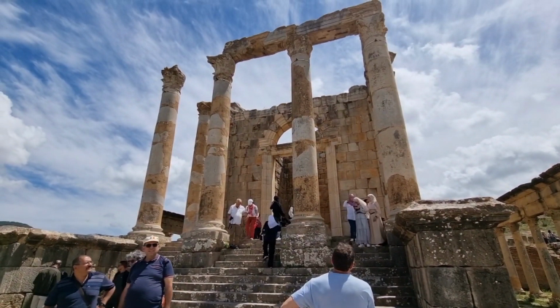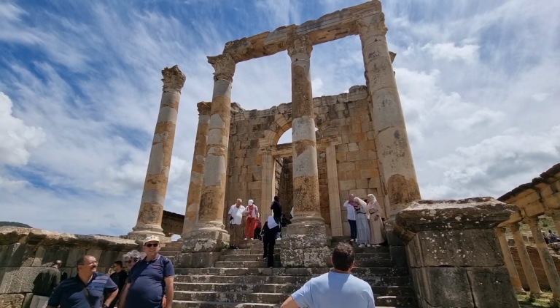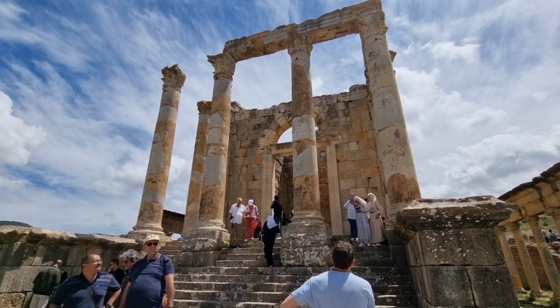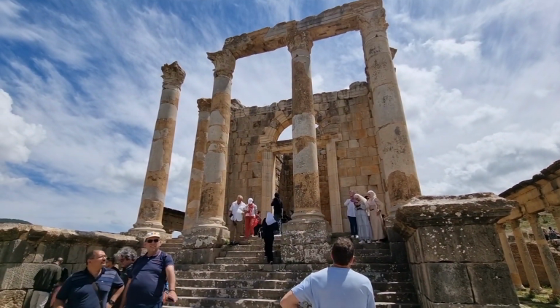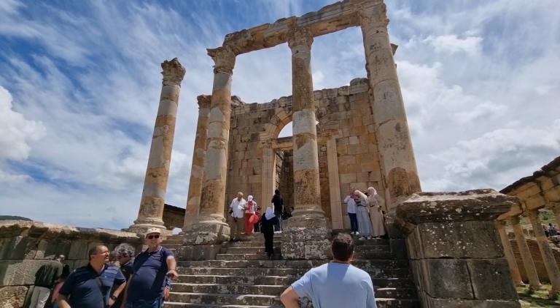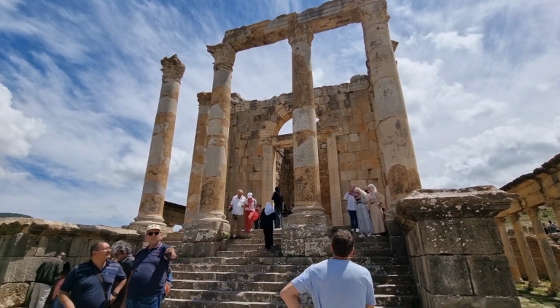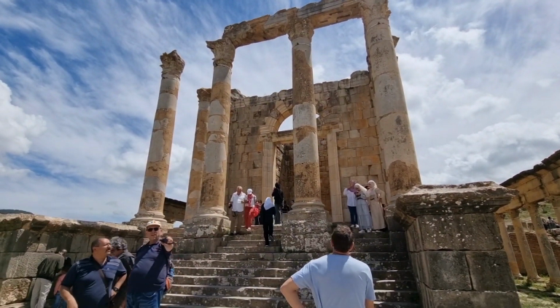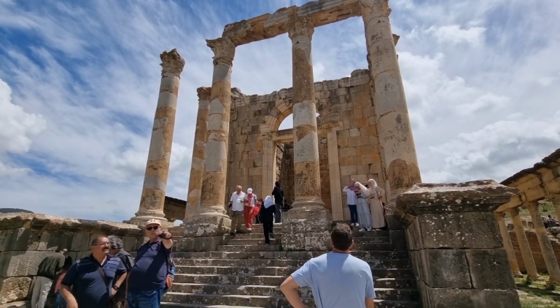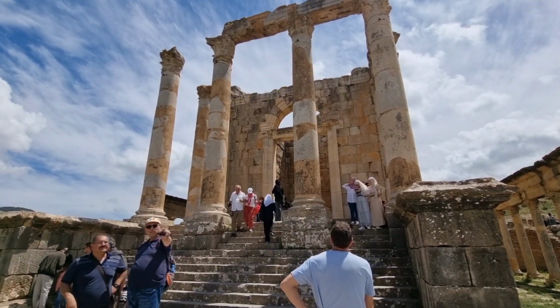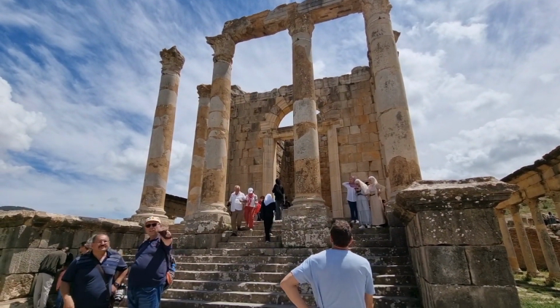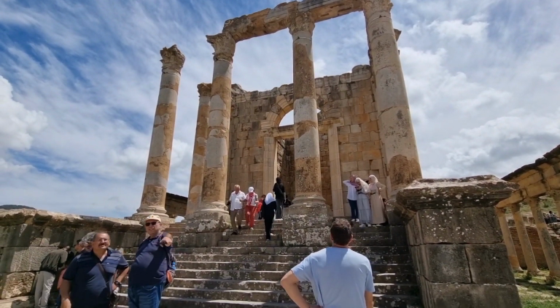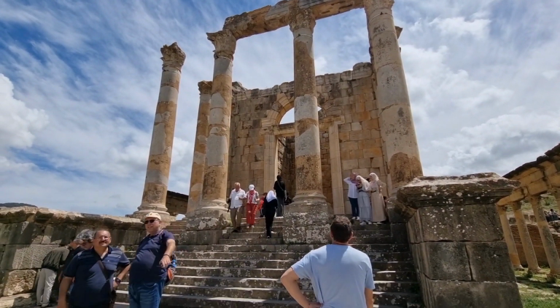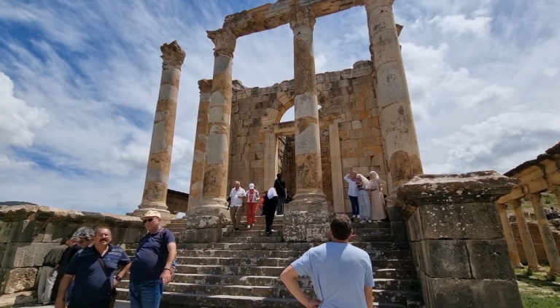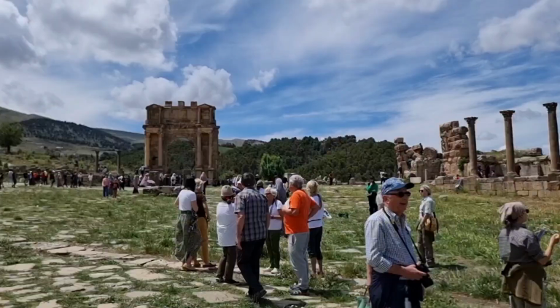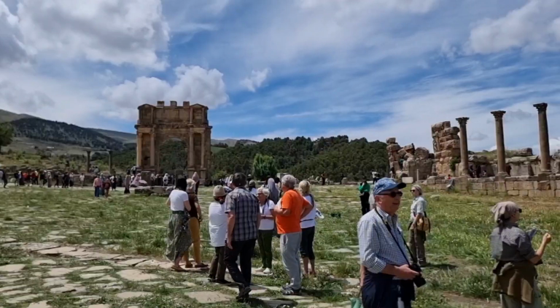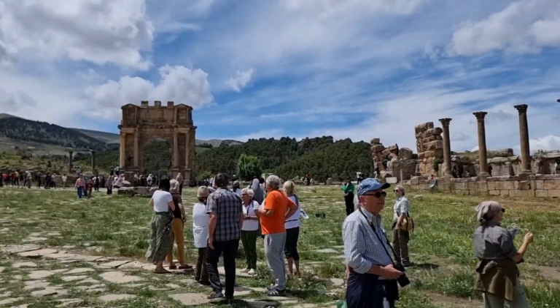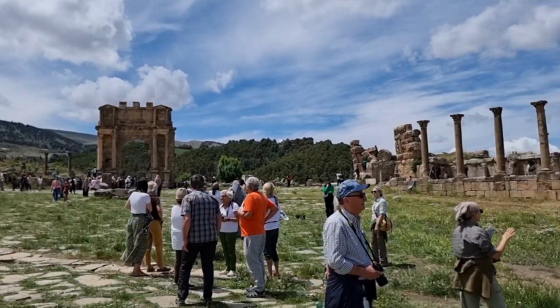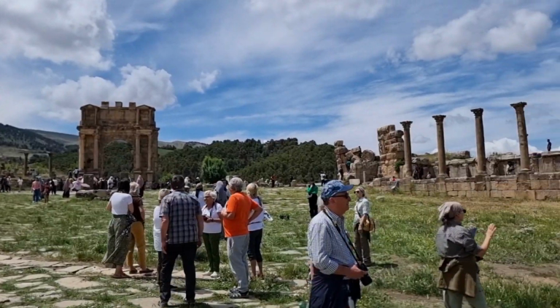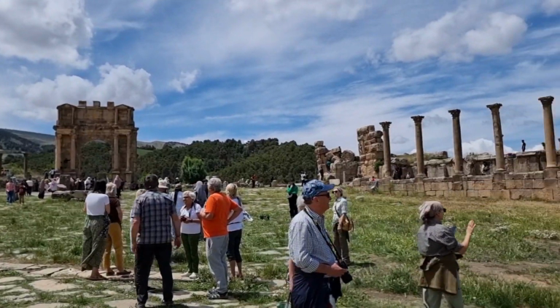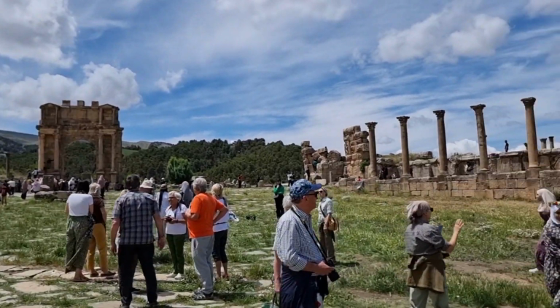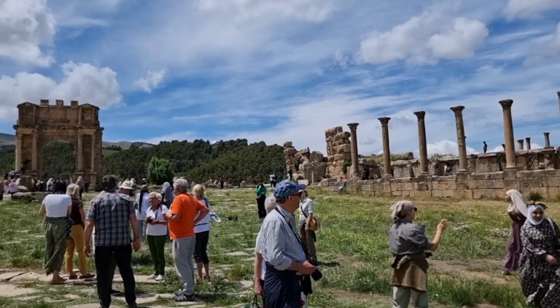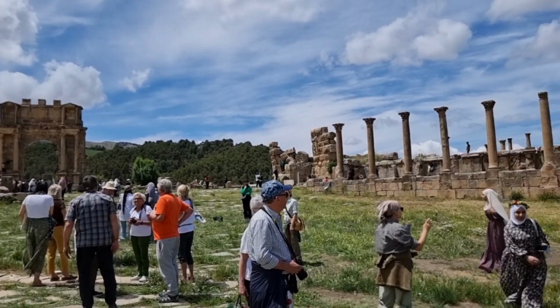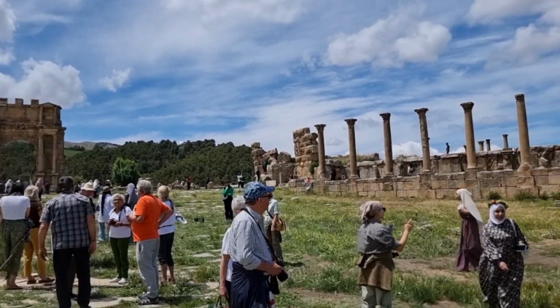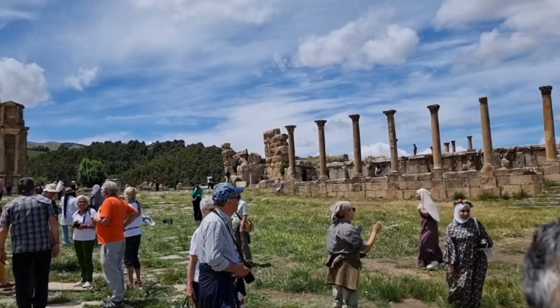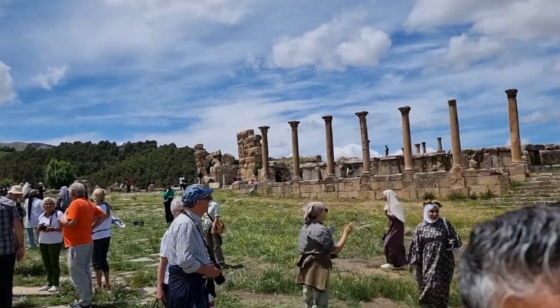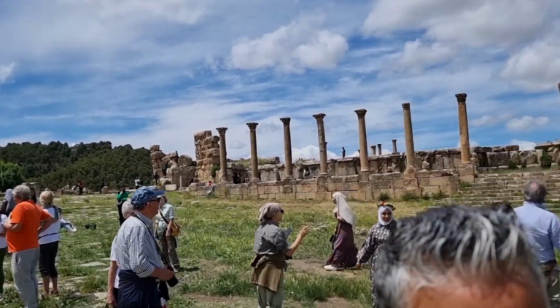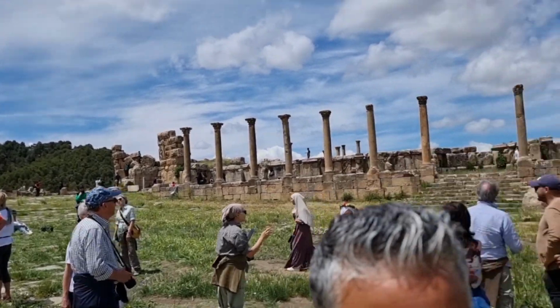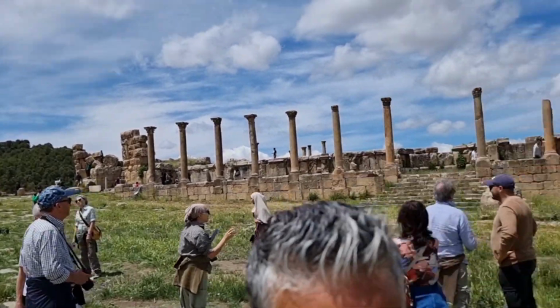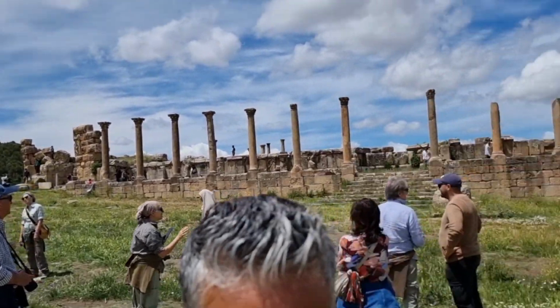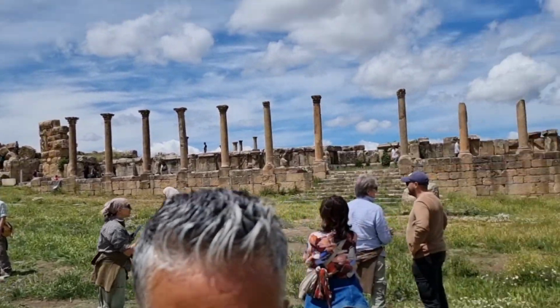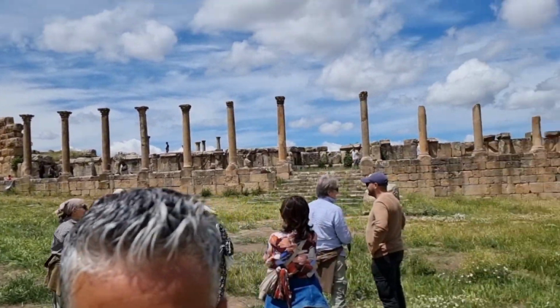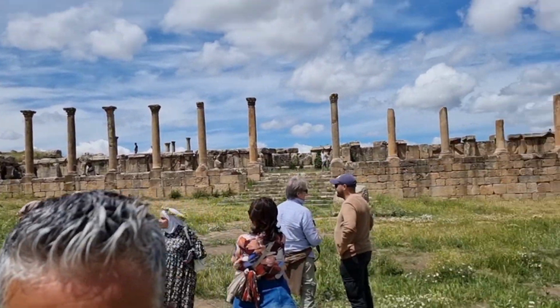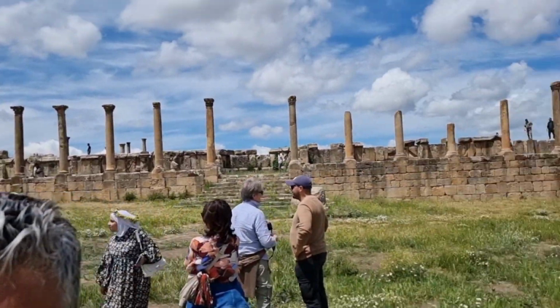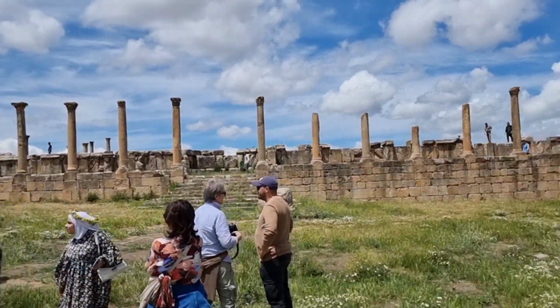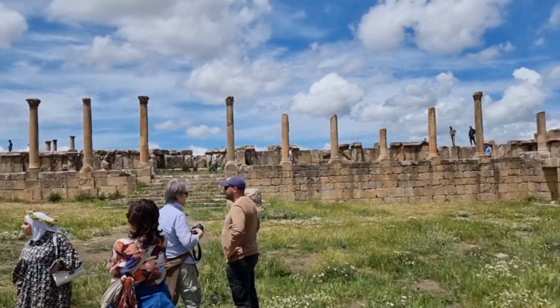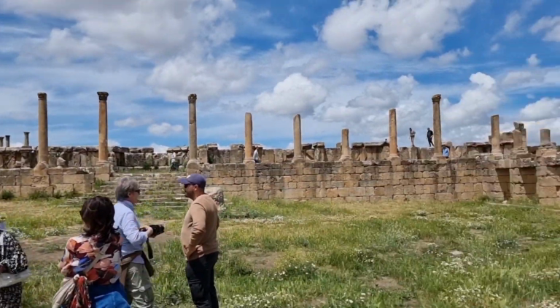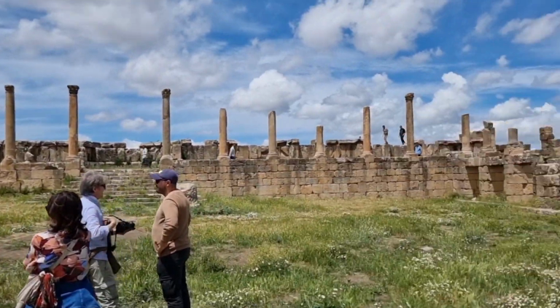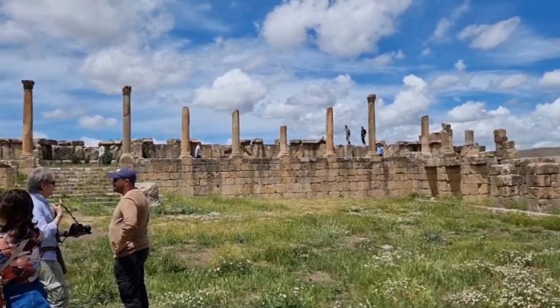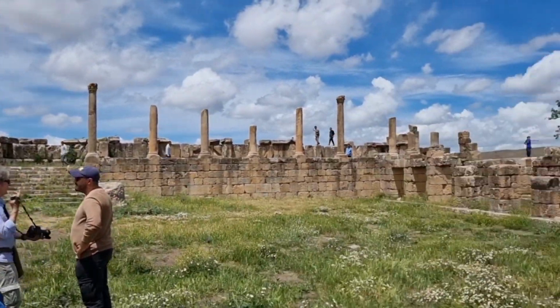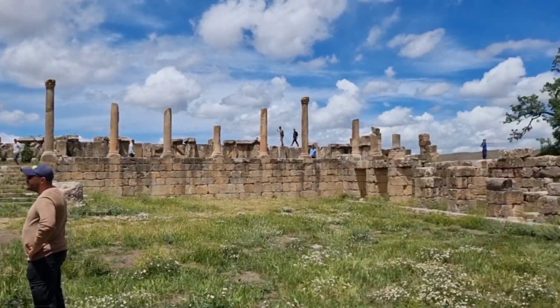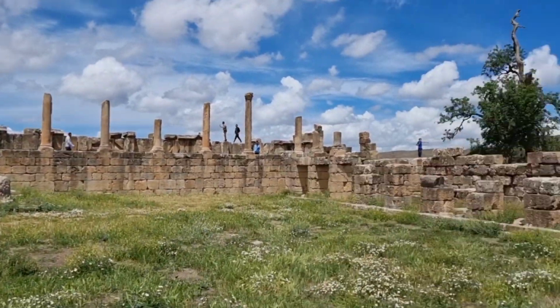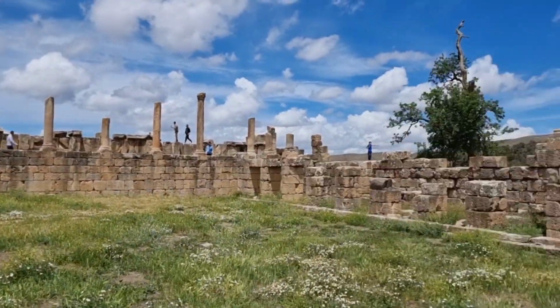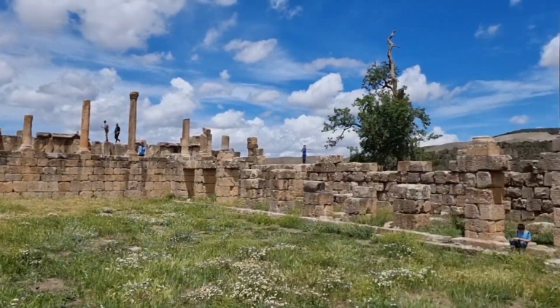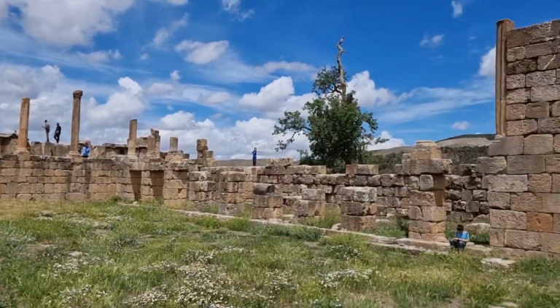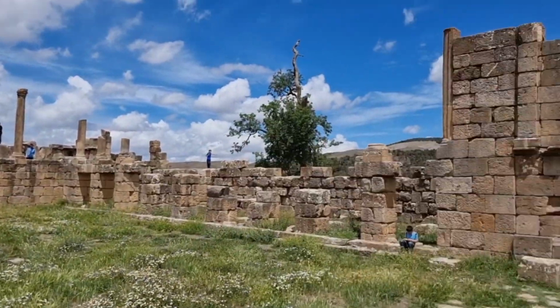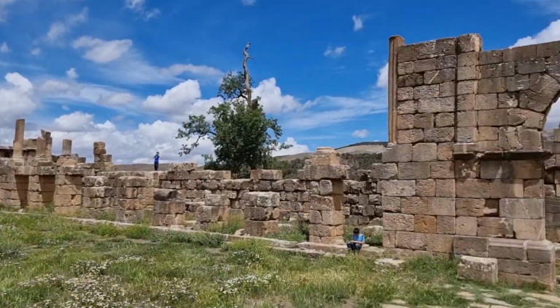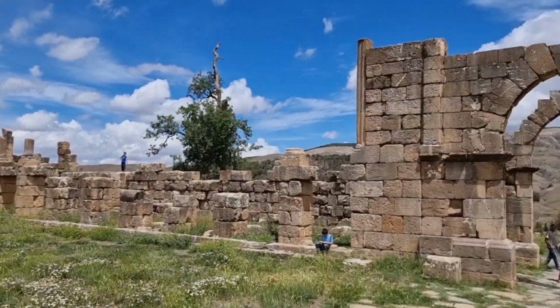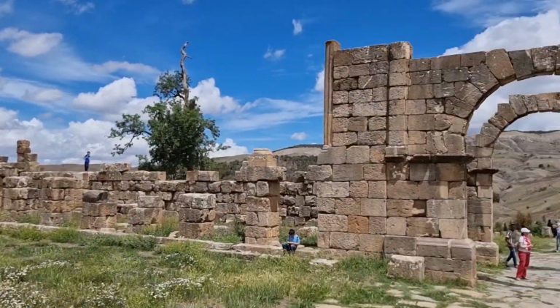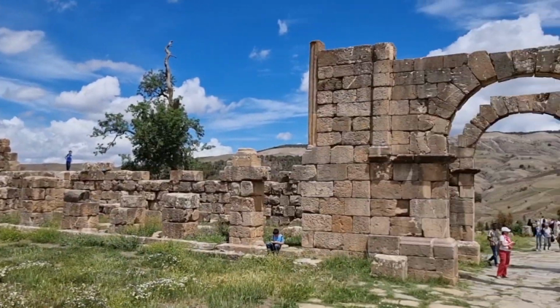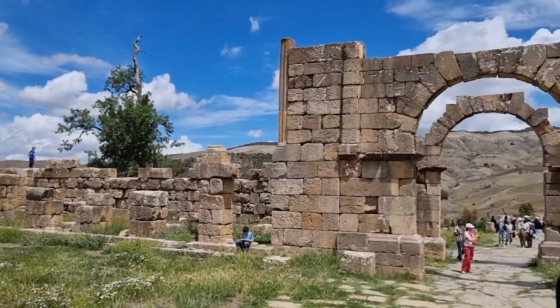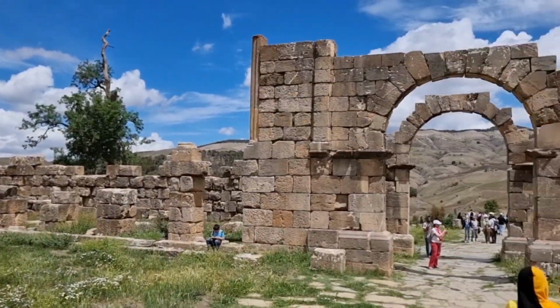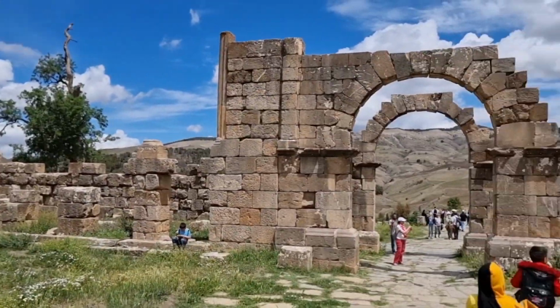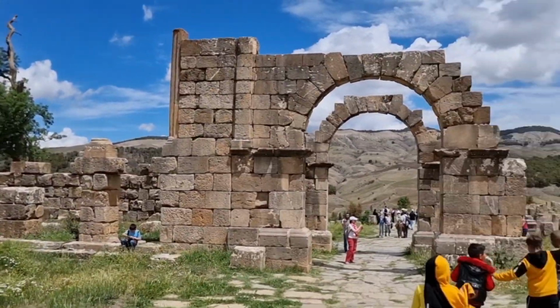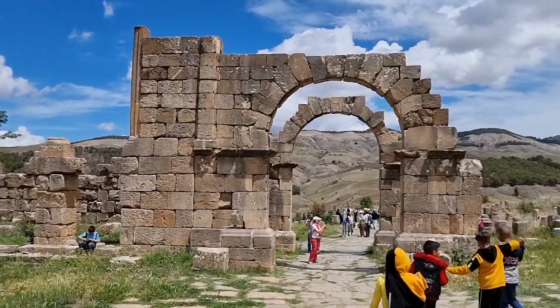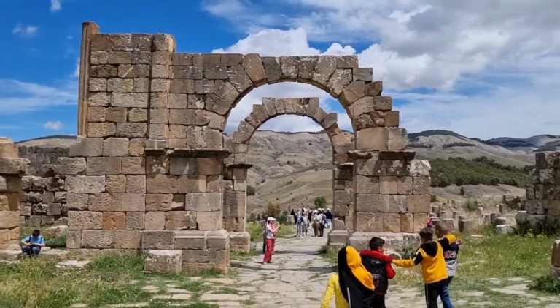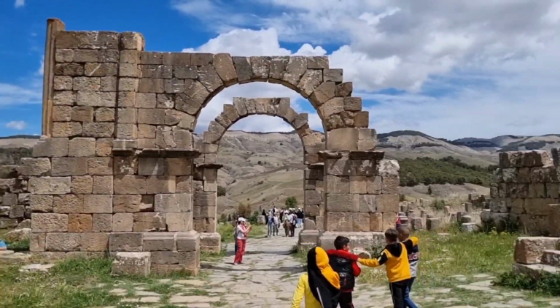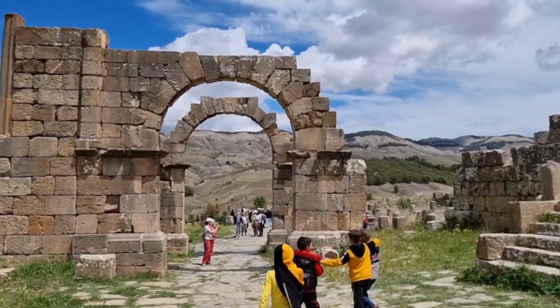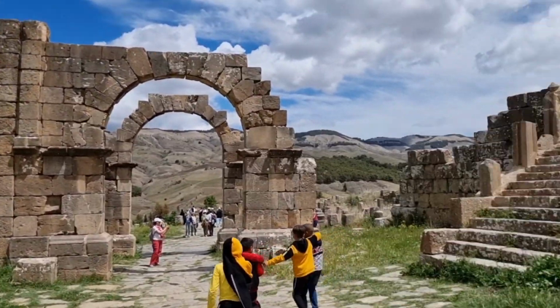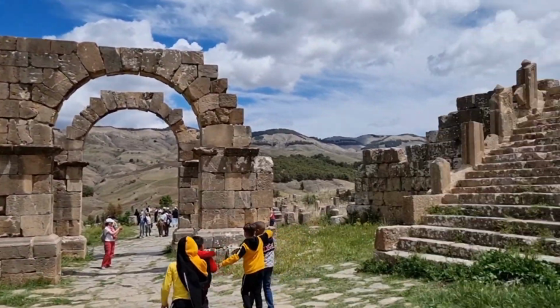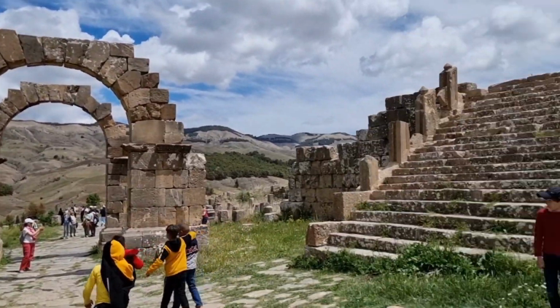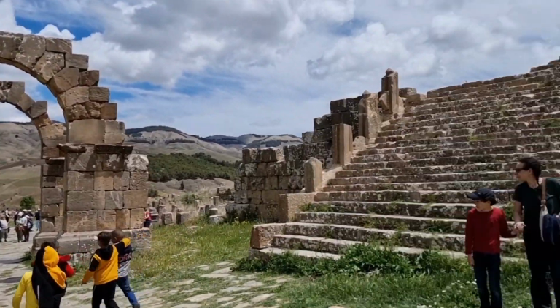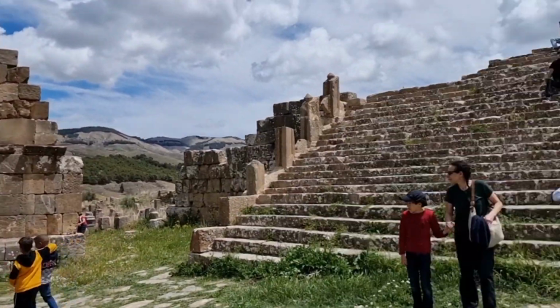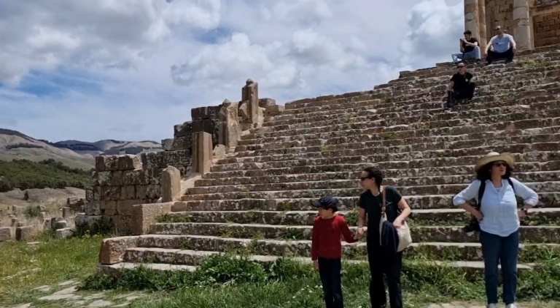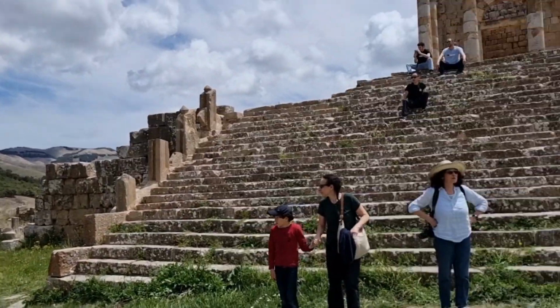I'll show you the Corinthian corners too.